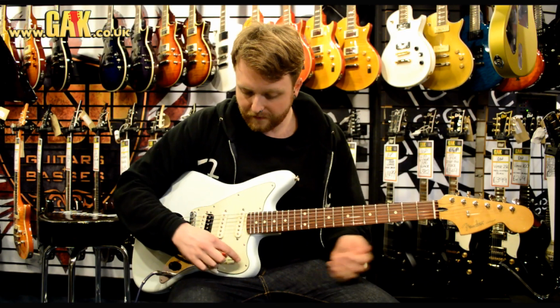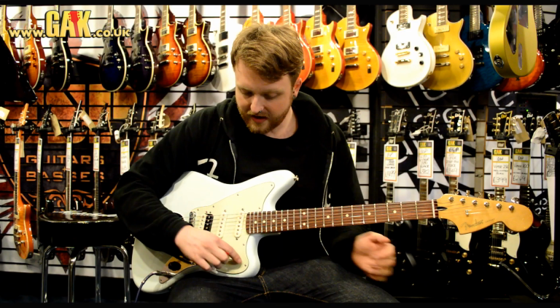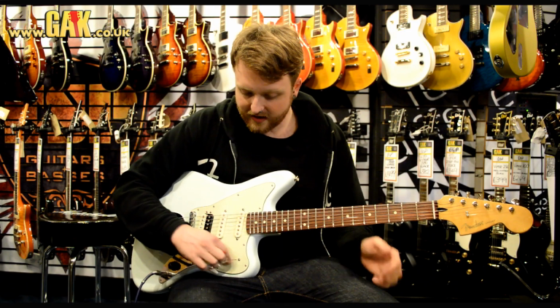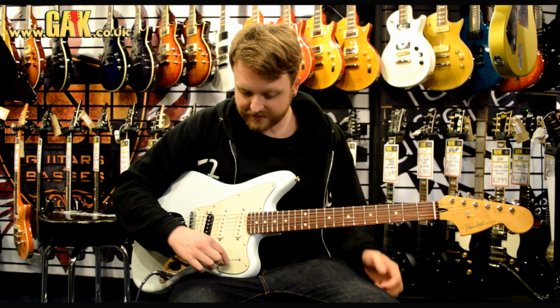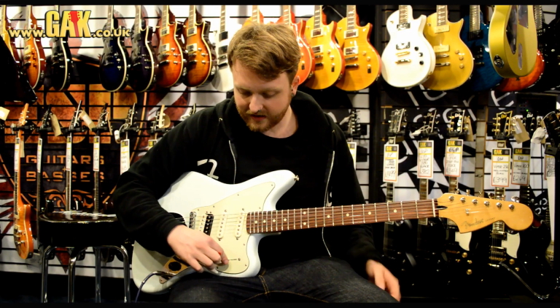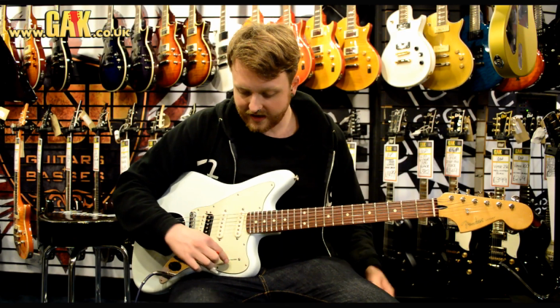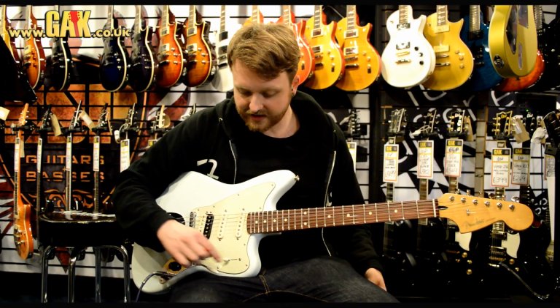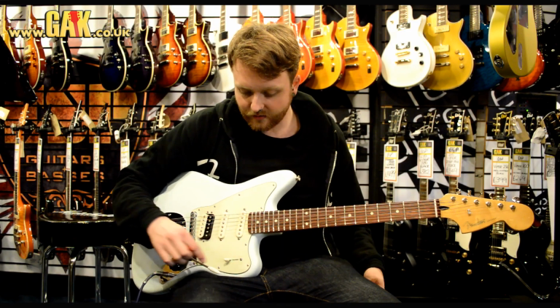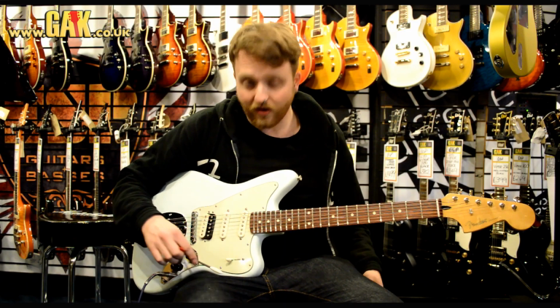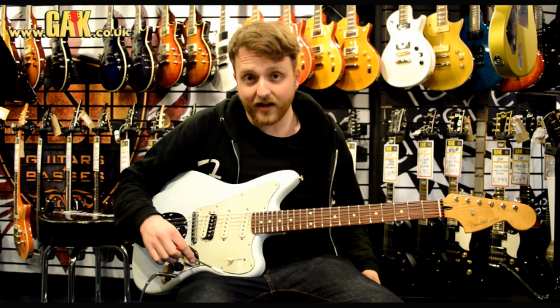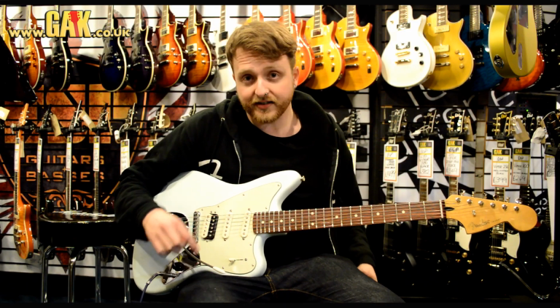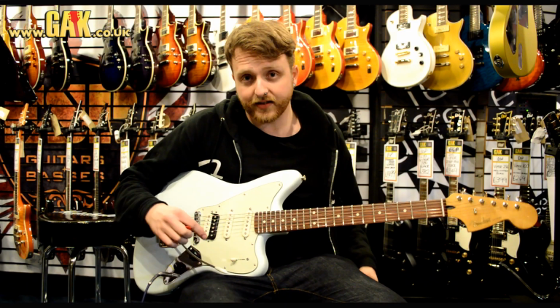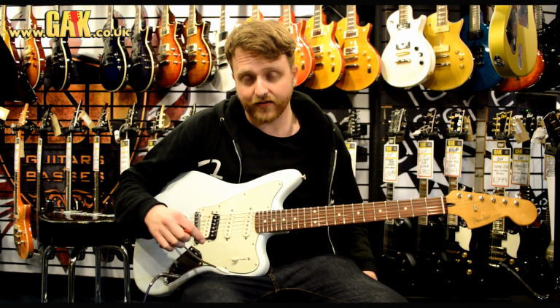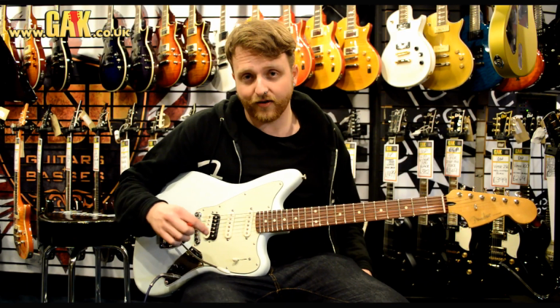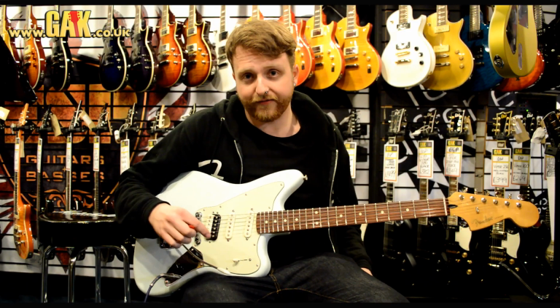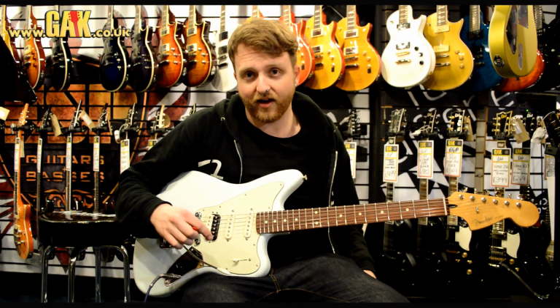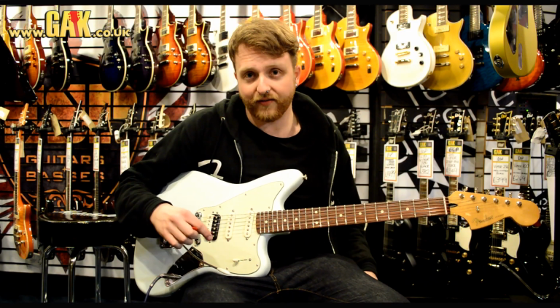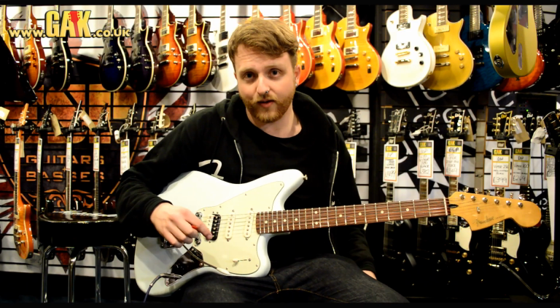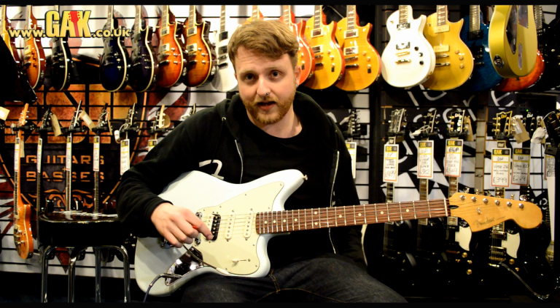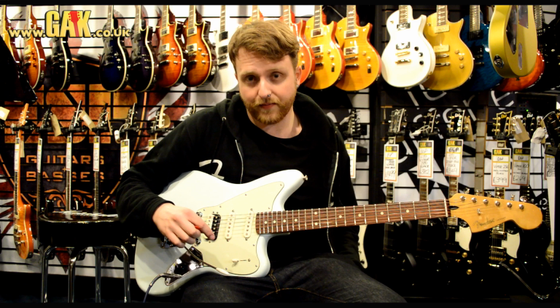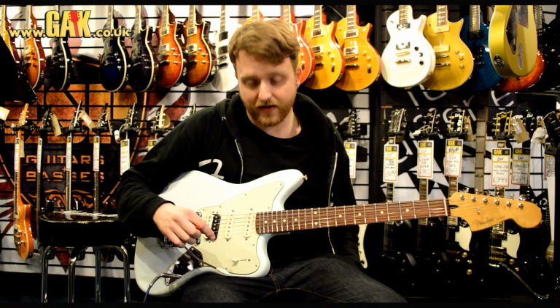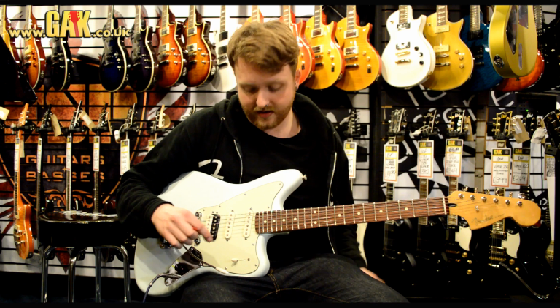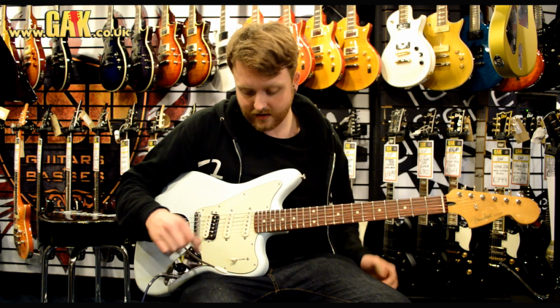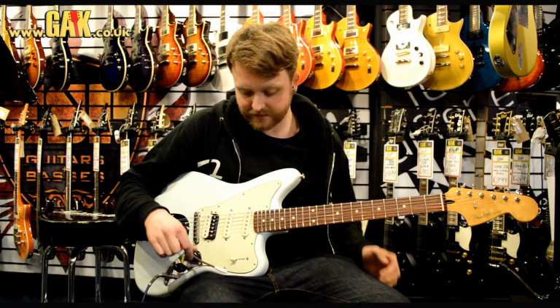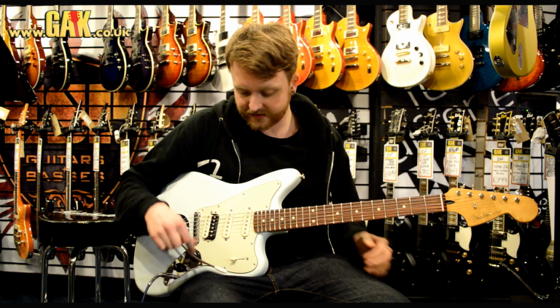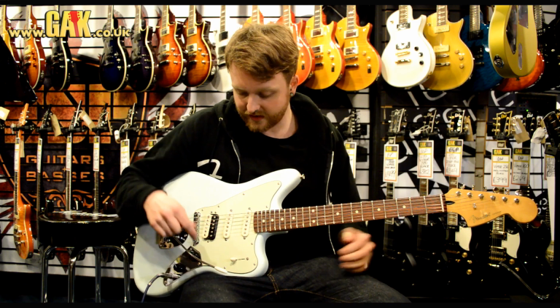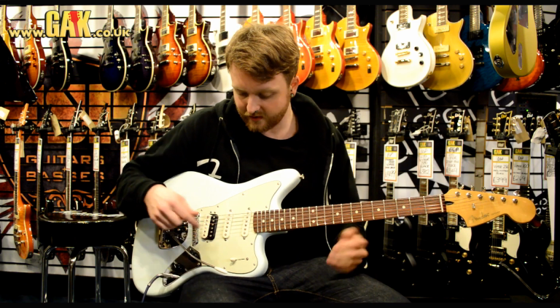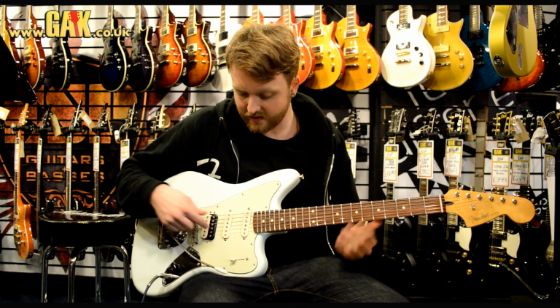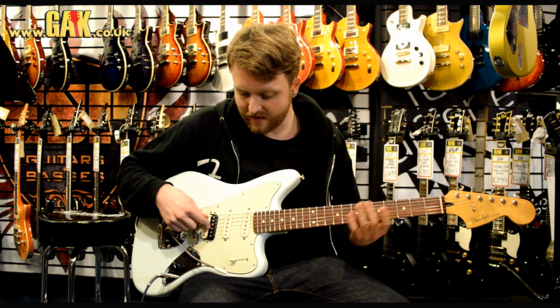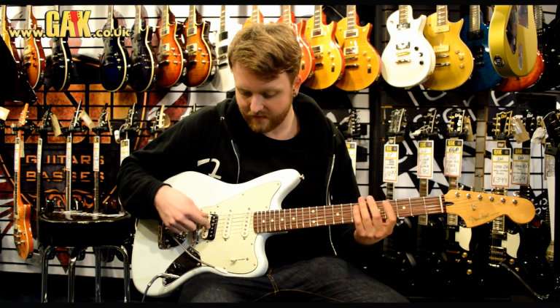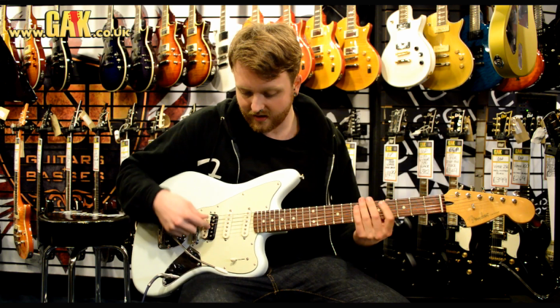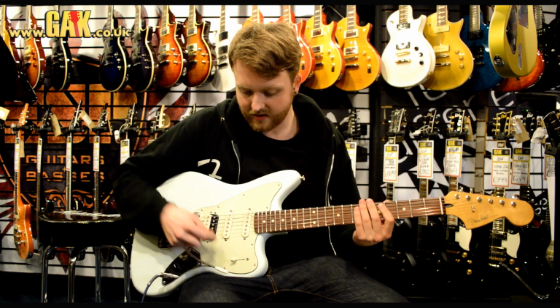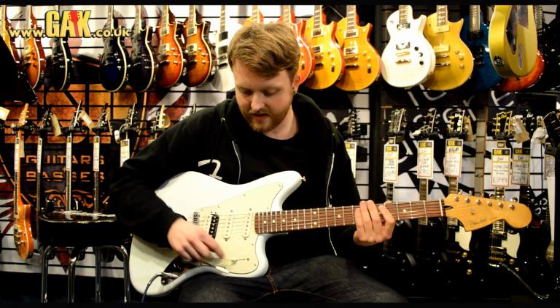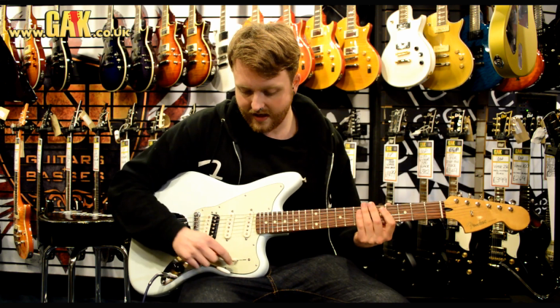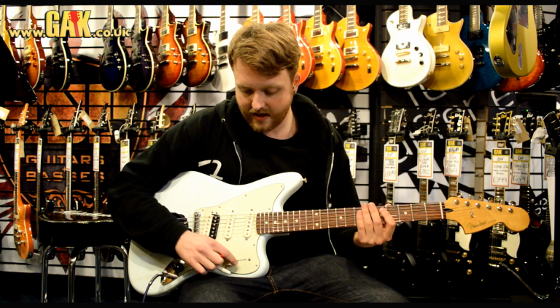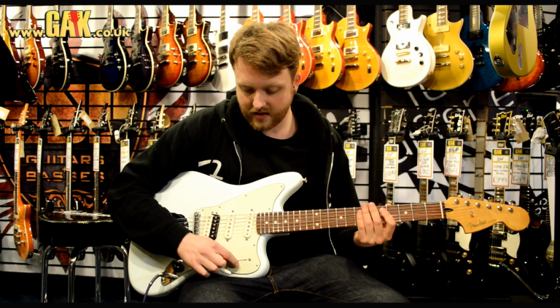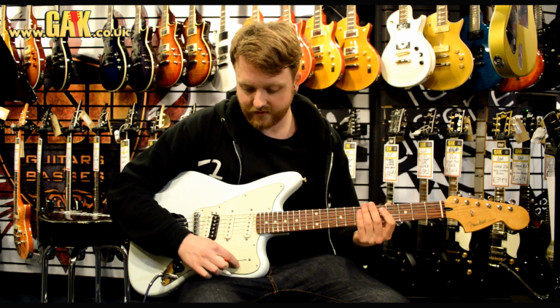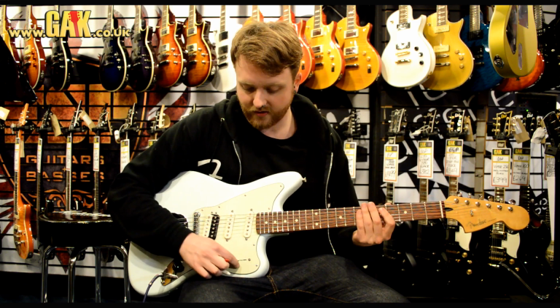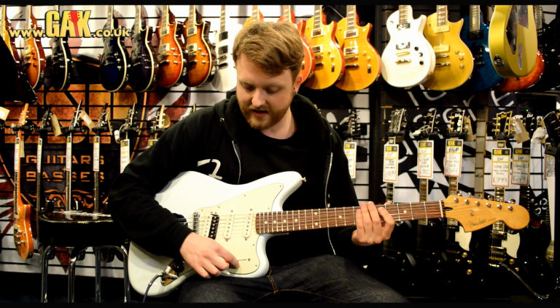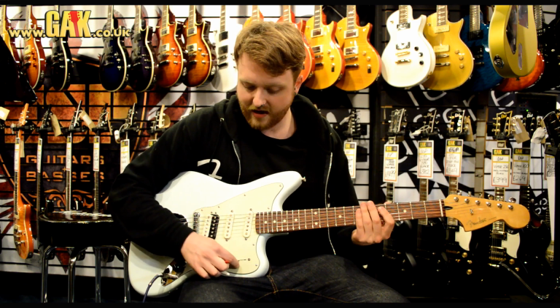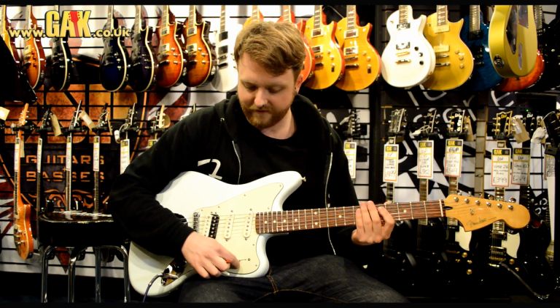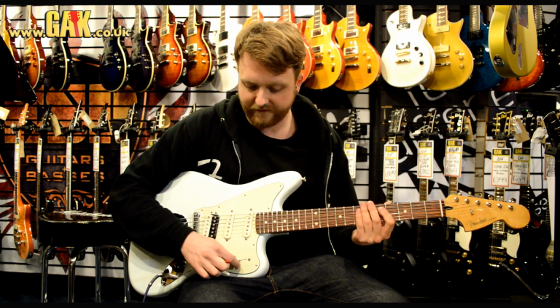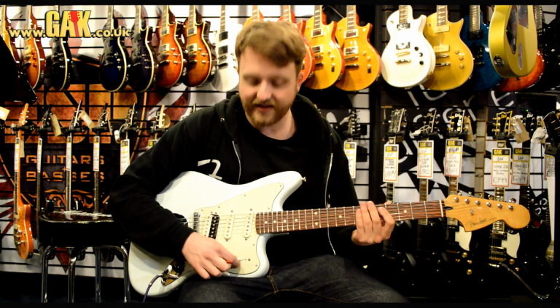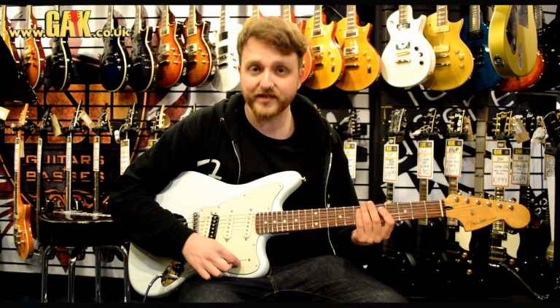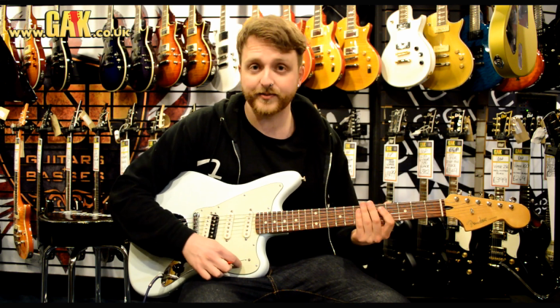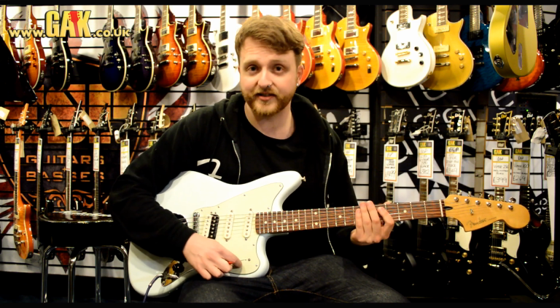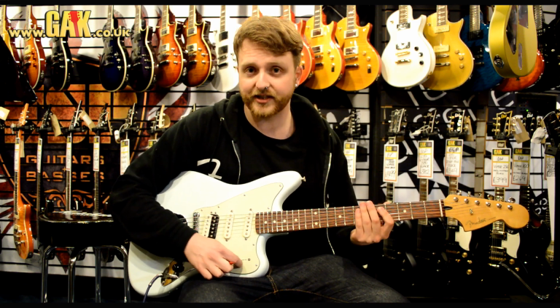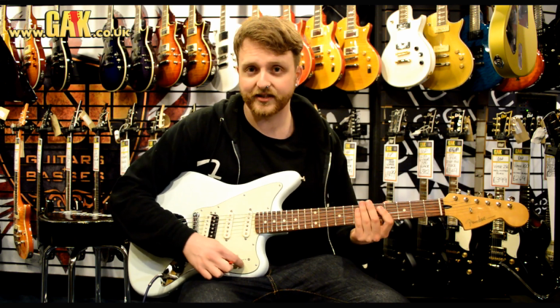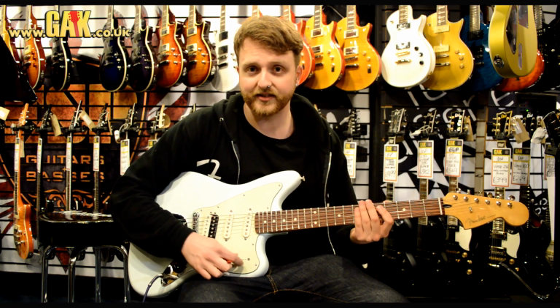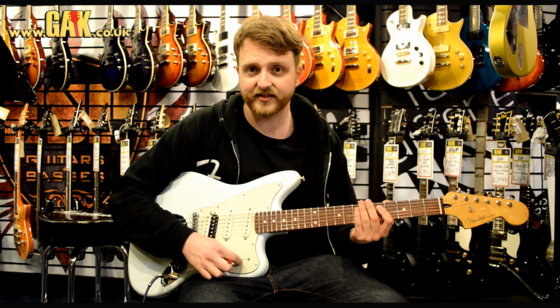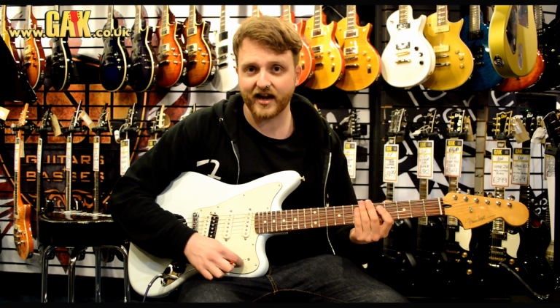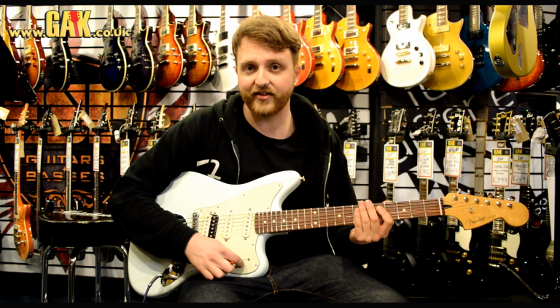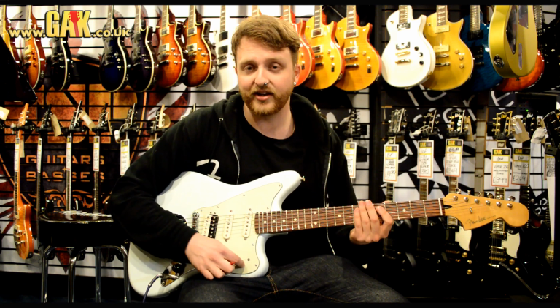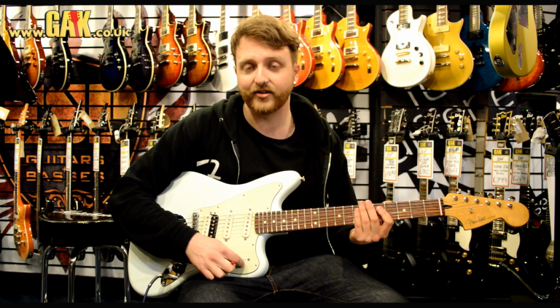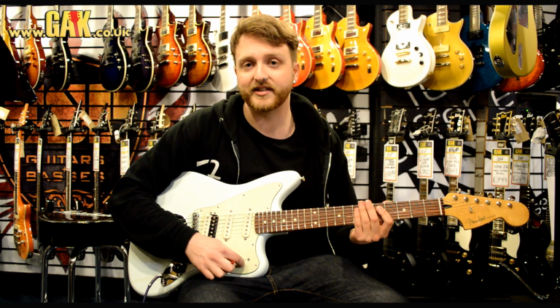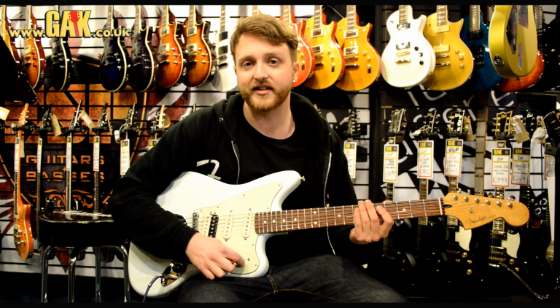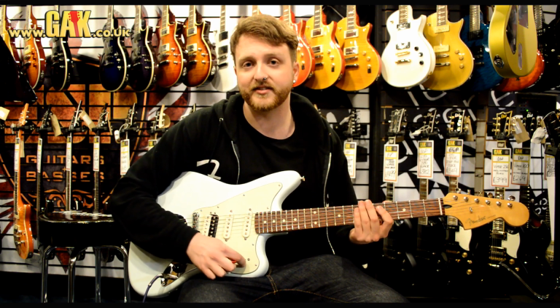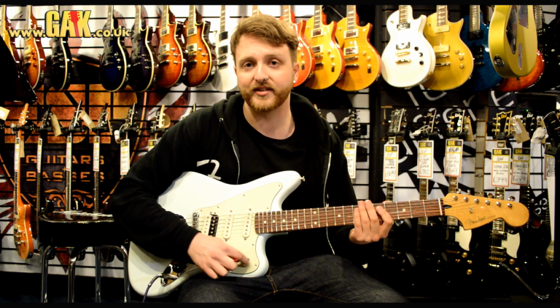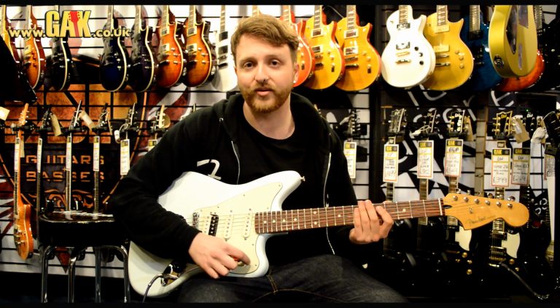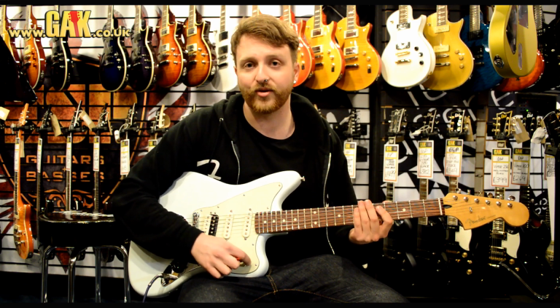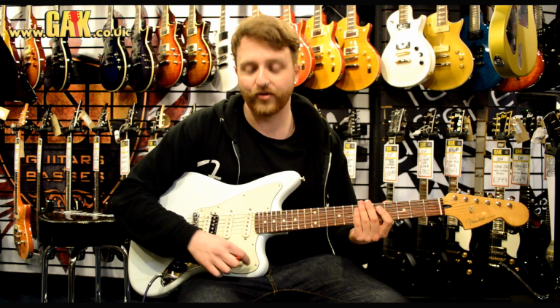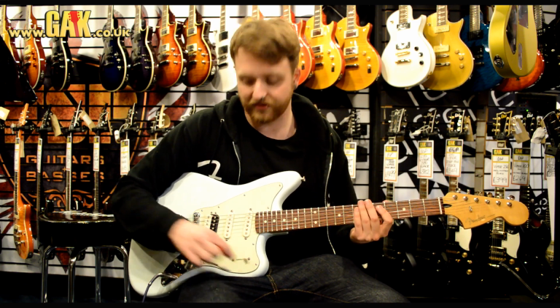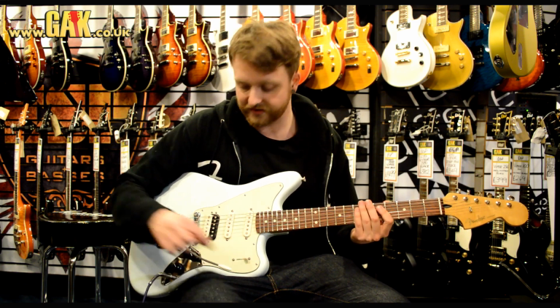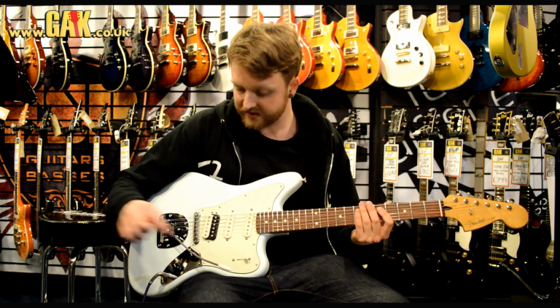Pickup selection-wise, you've got a five-way switch, so you've got the humbucker, the out-of-phase positions, and then your two single coils.